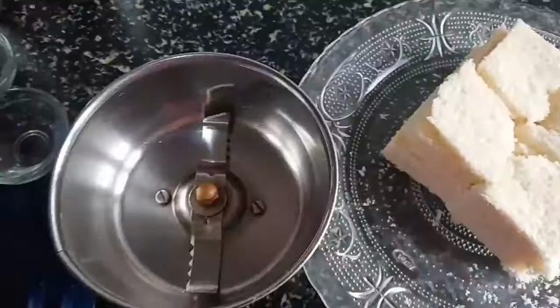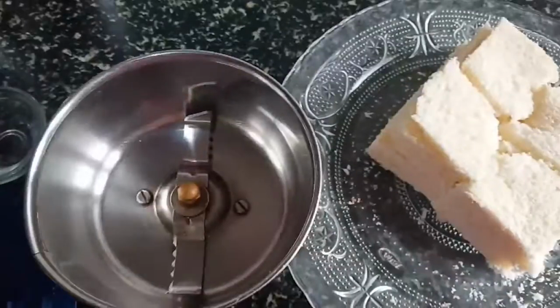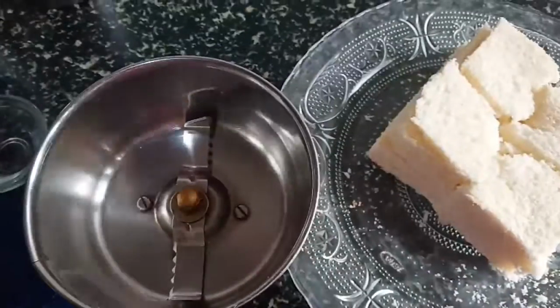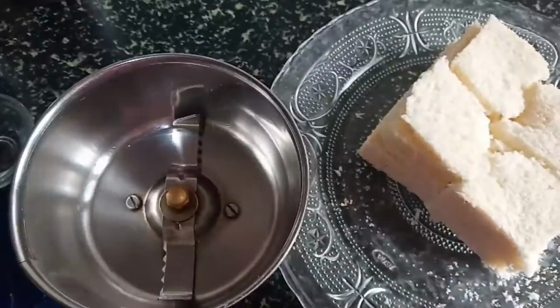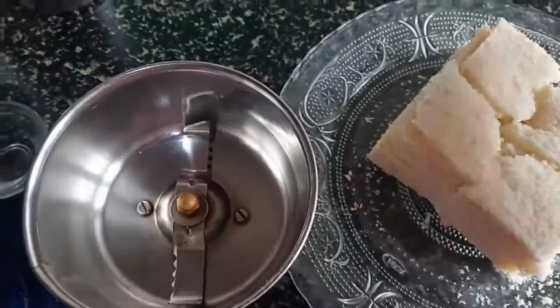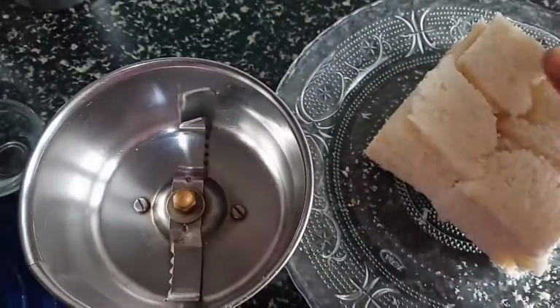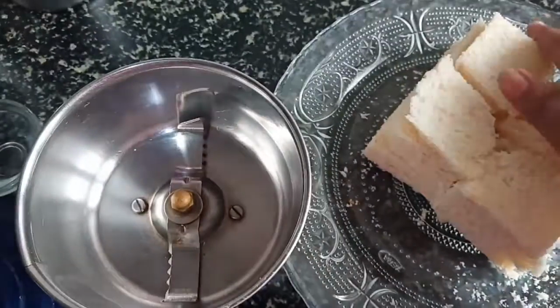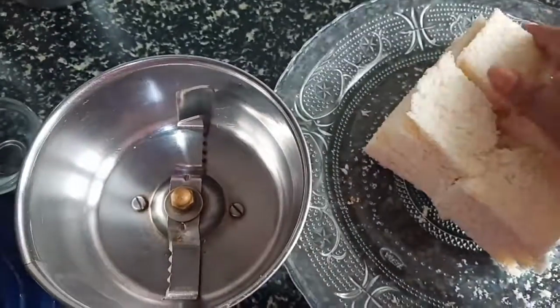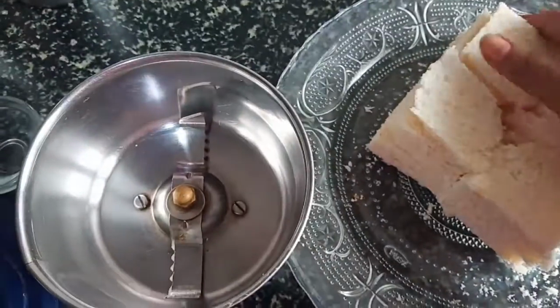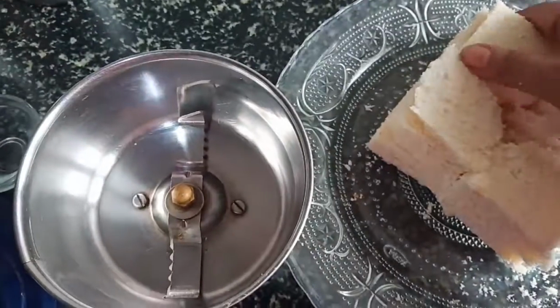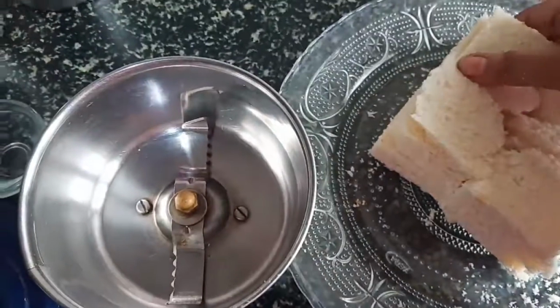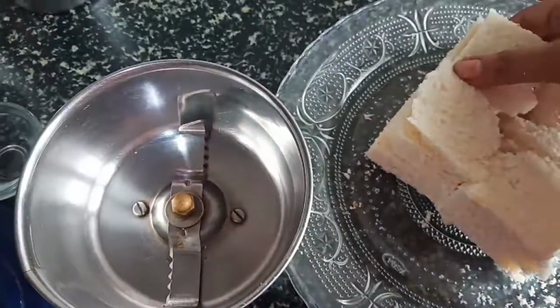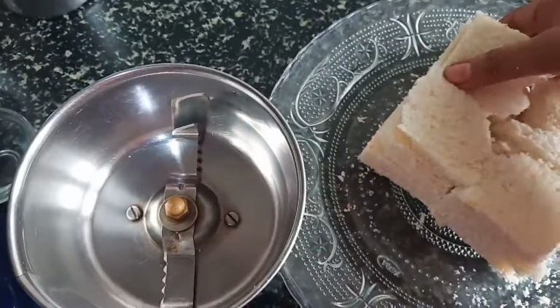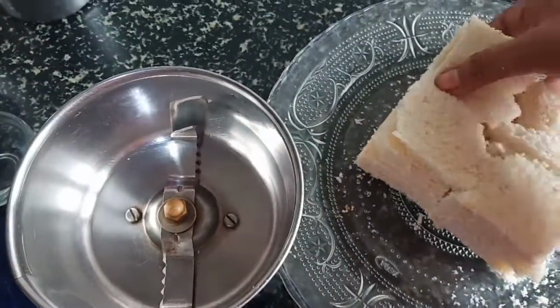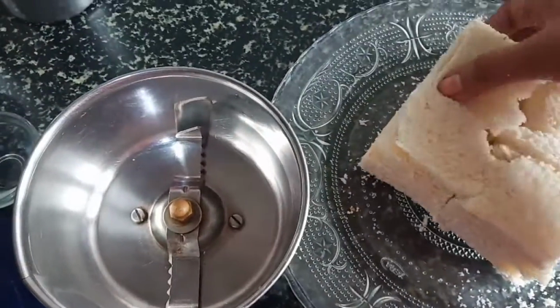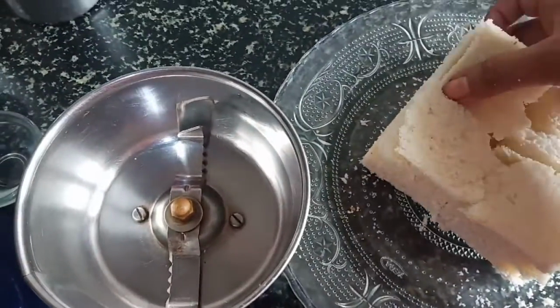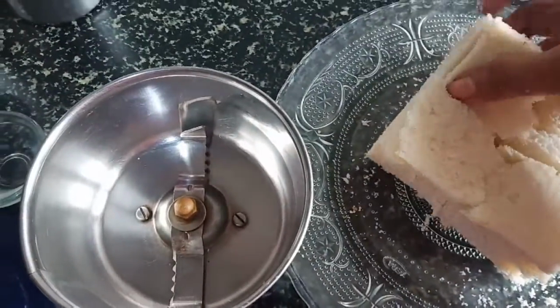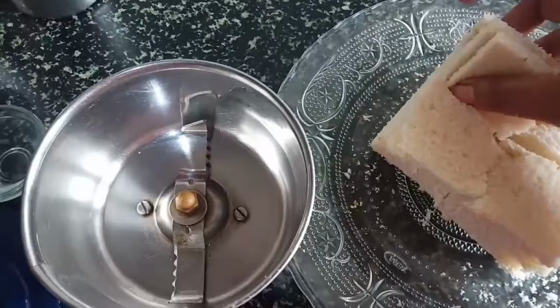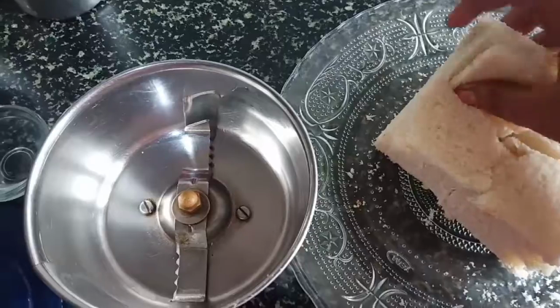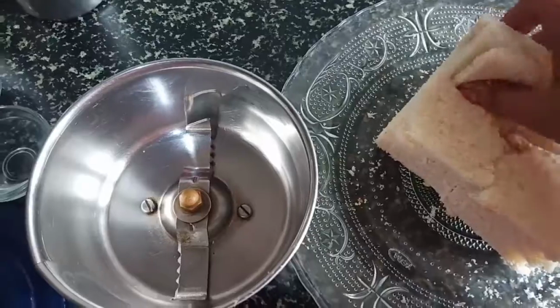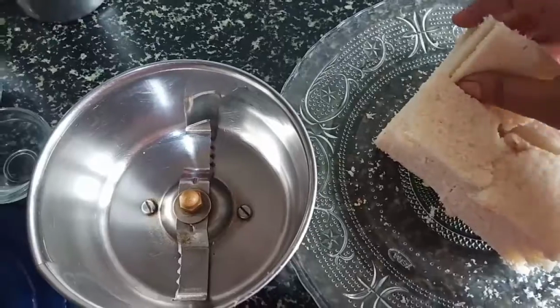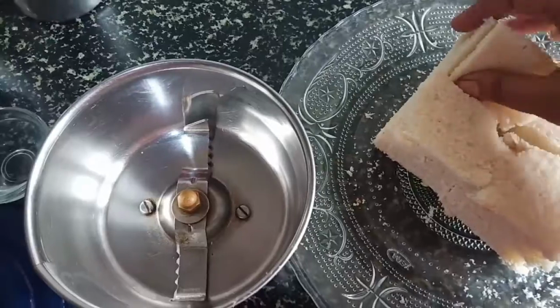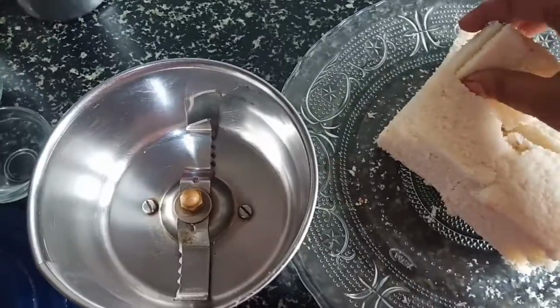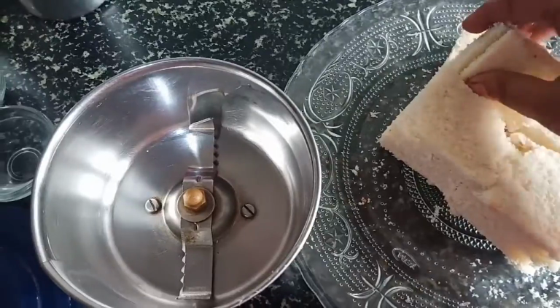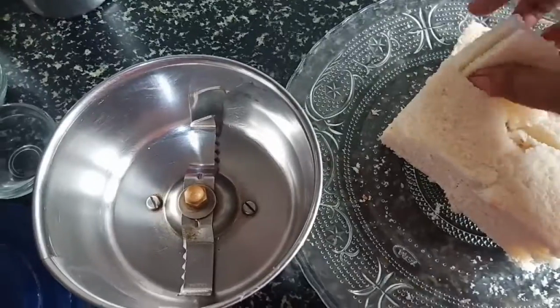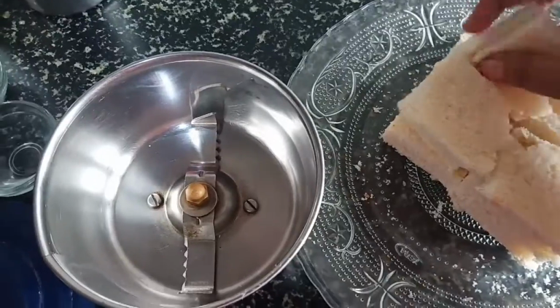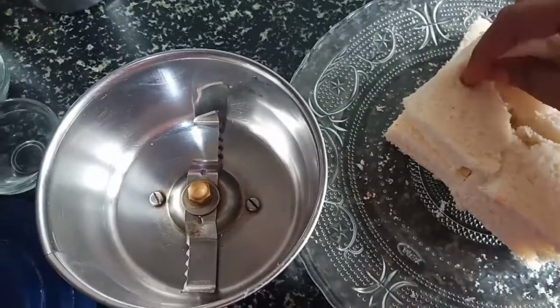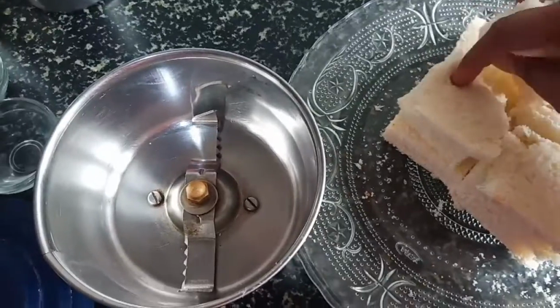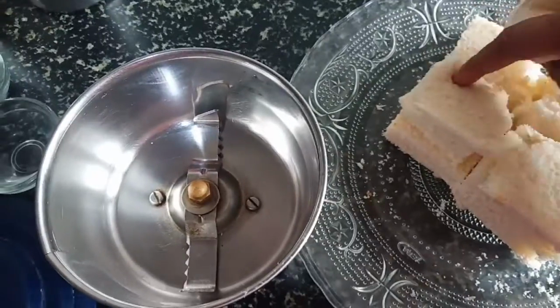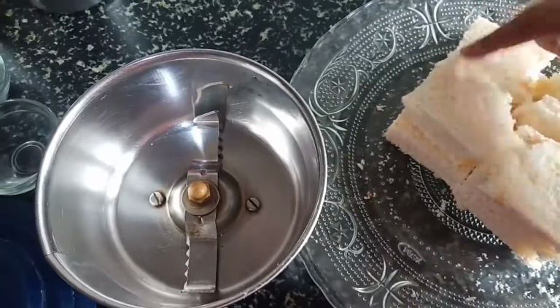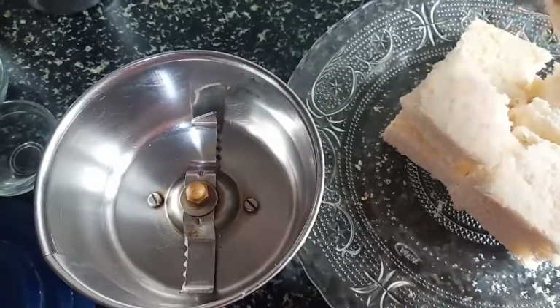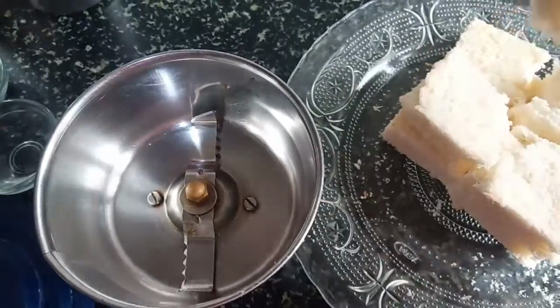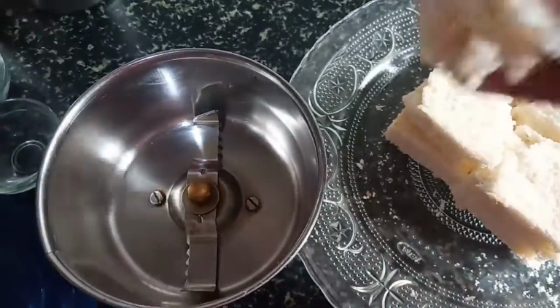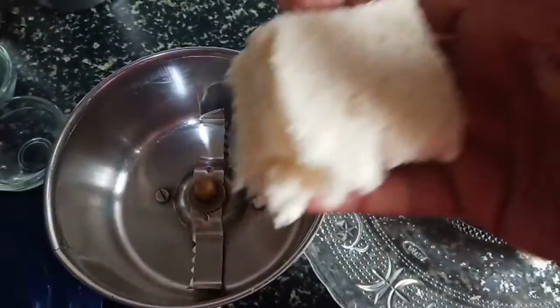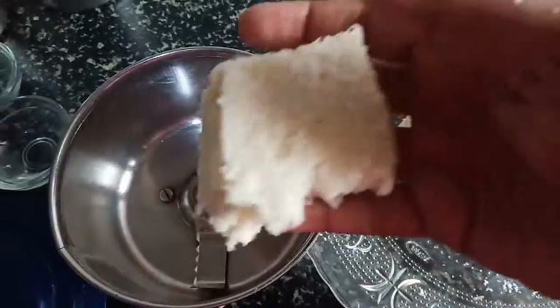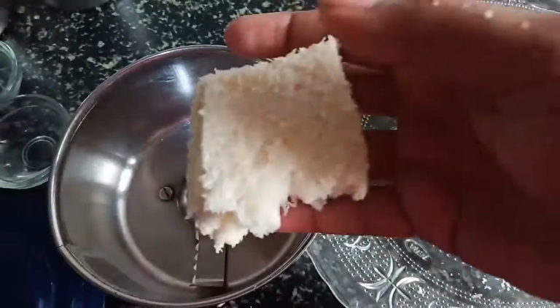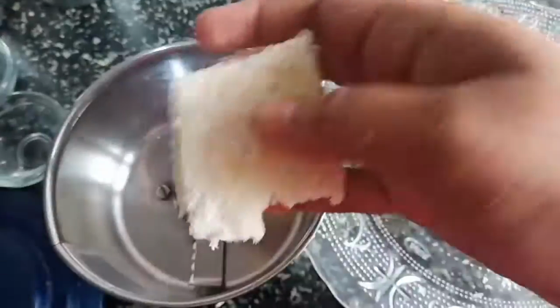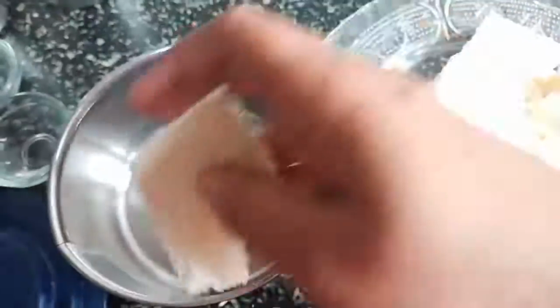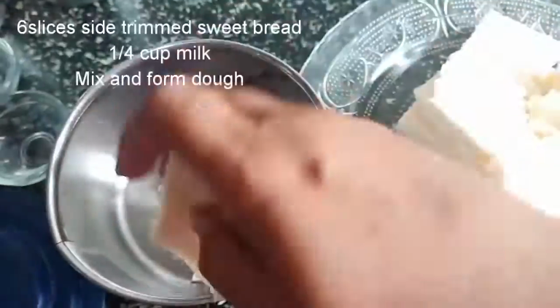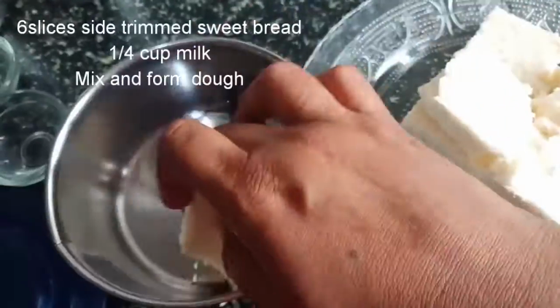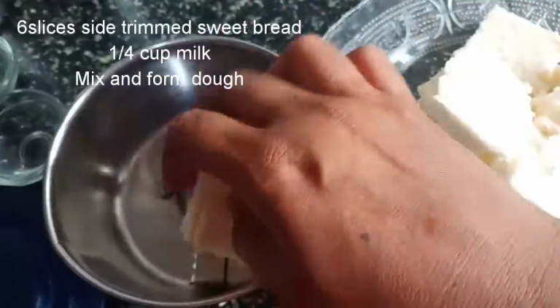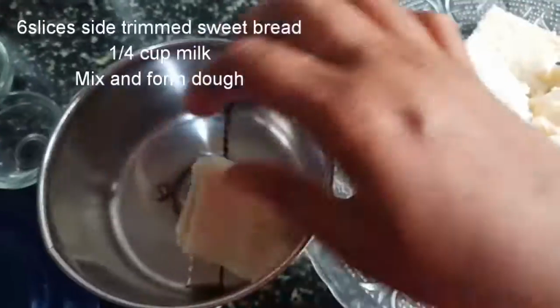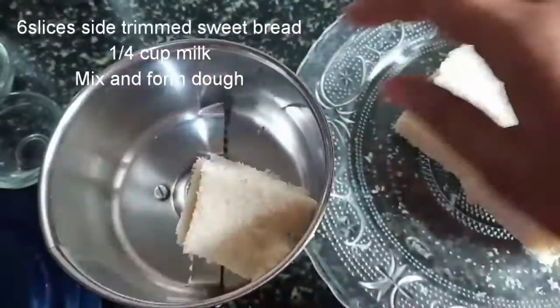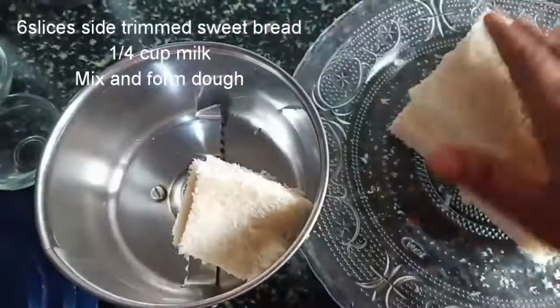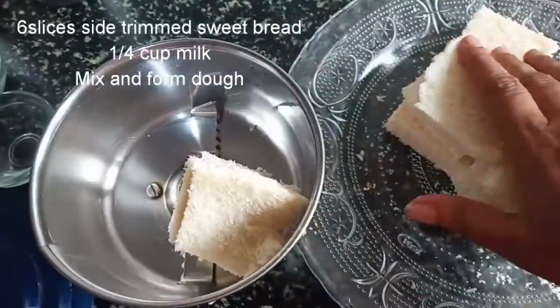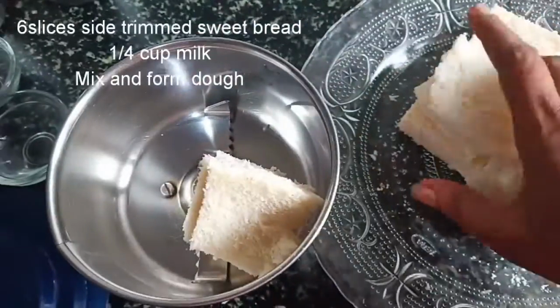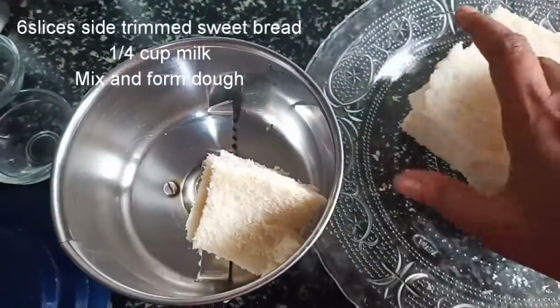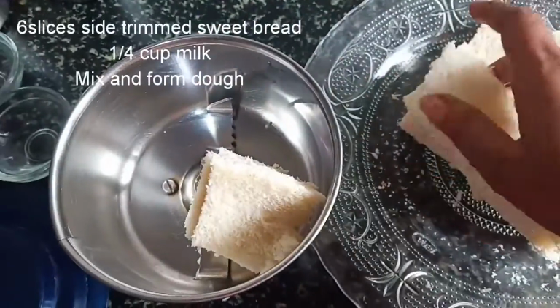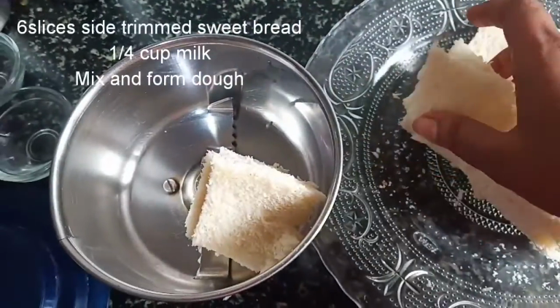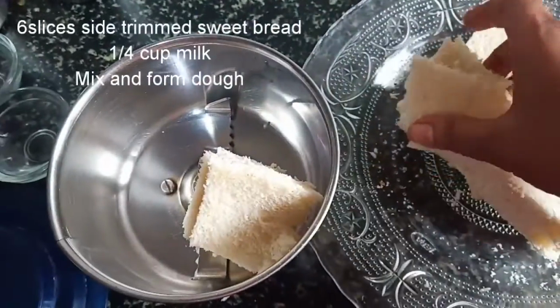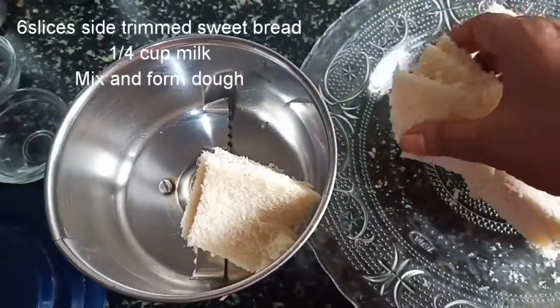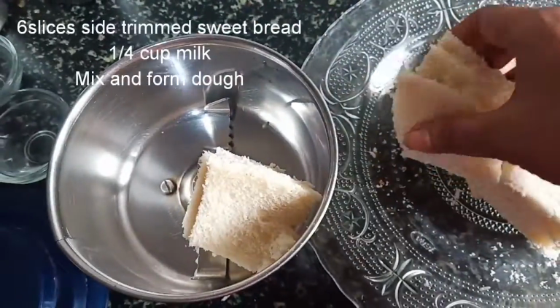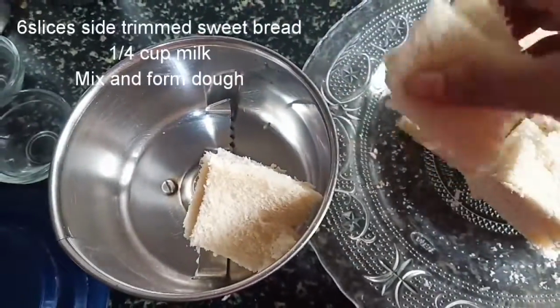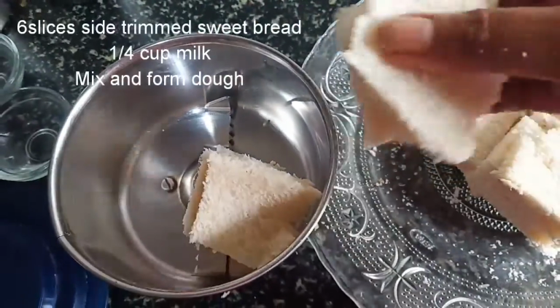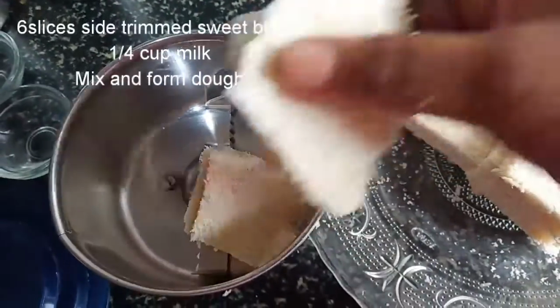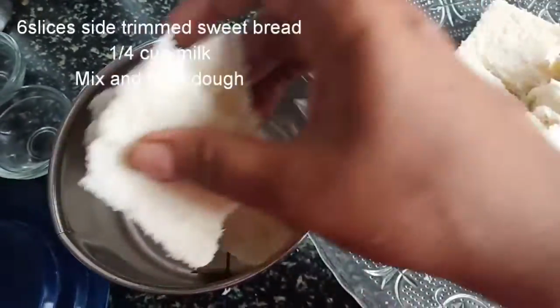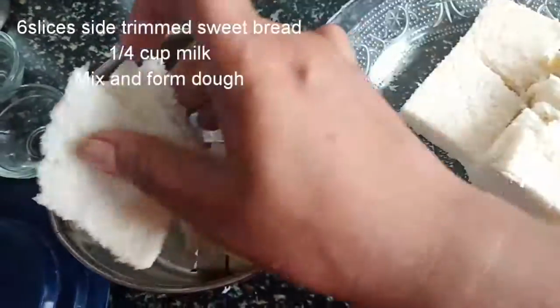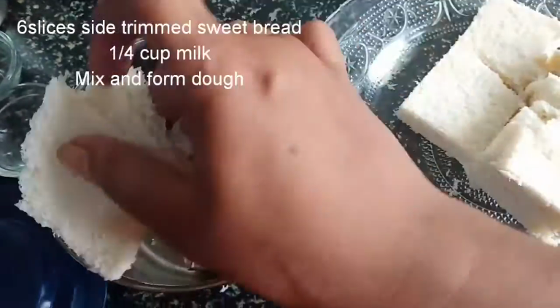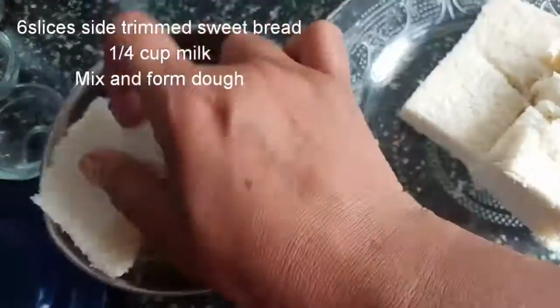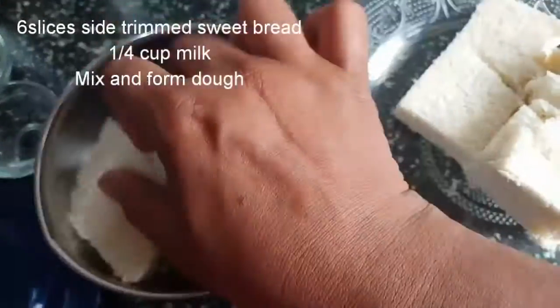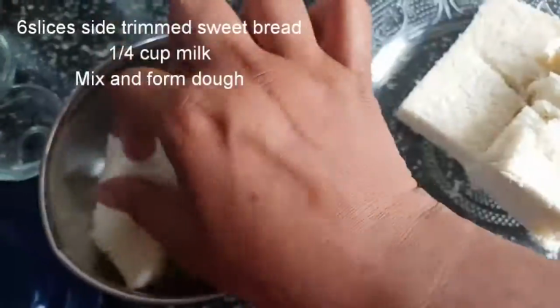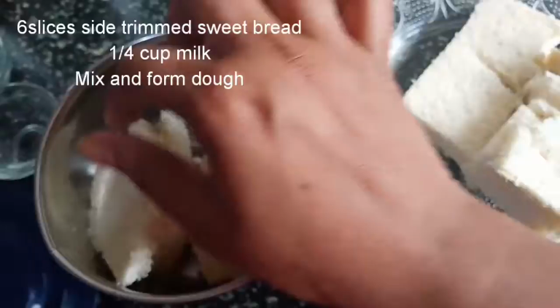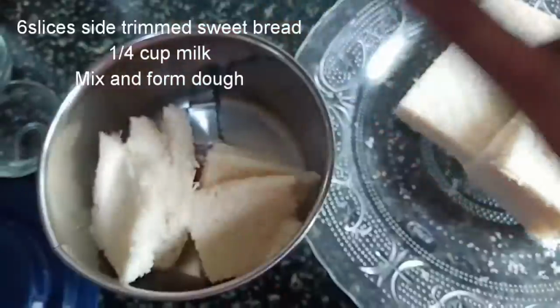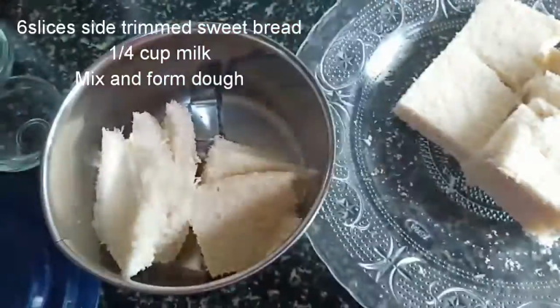6 slices of bread to trim. 4 slices of bread to trim.